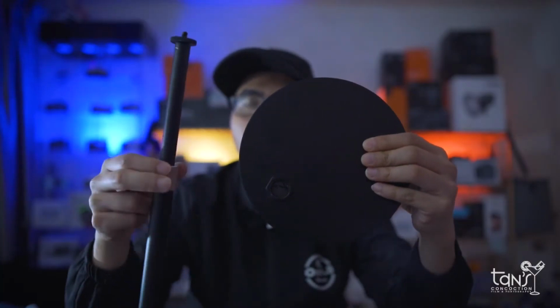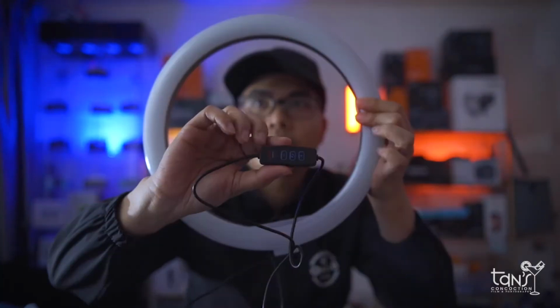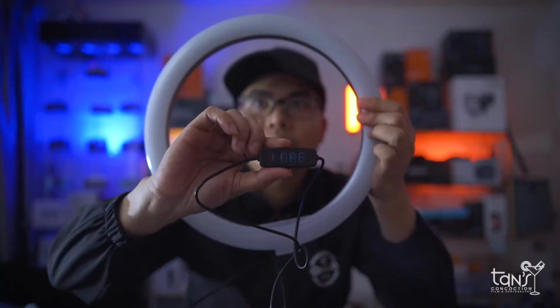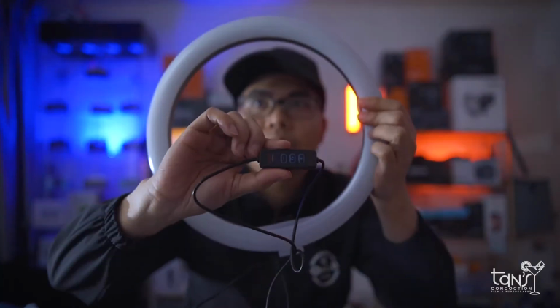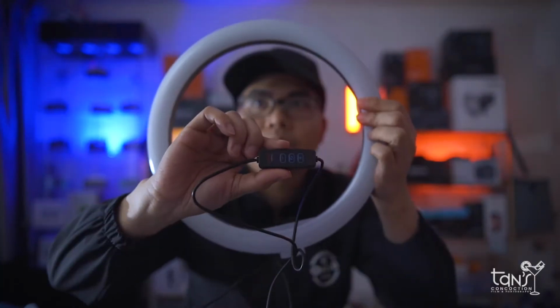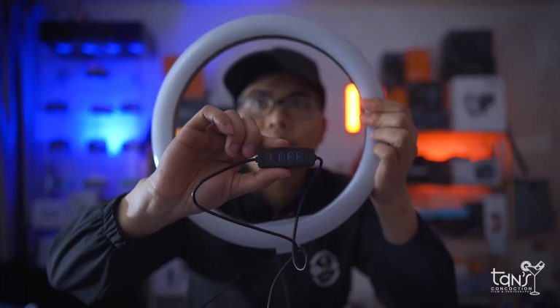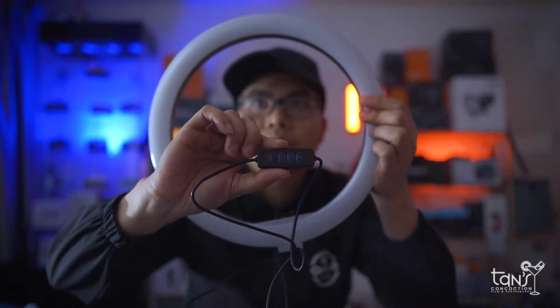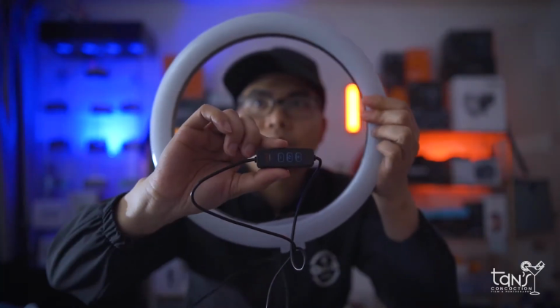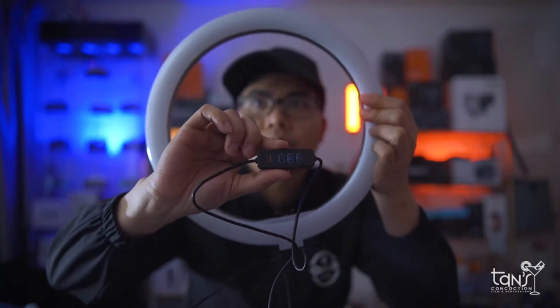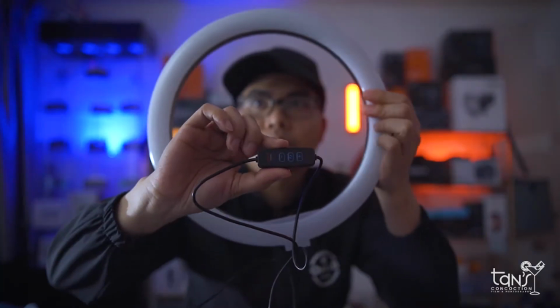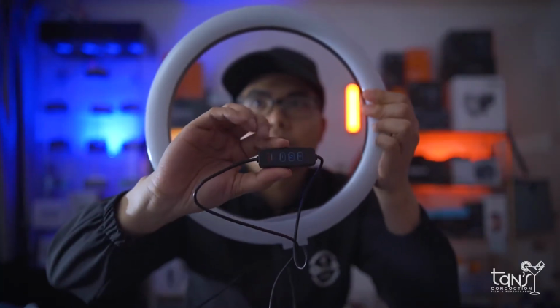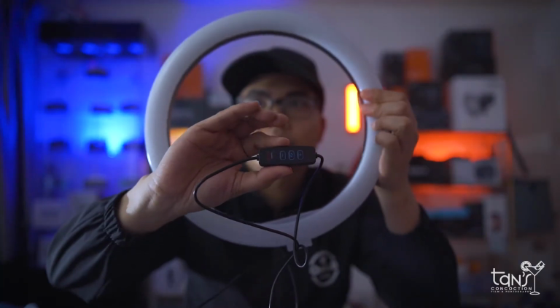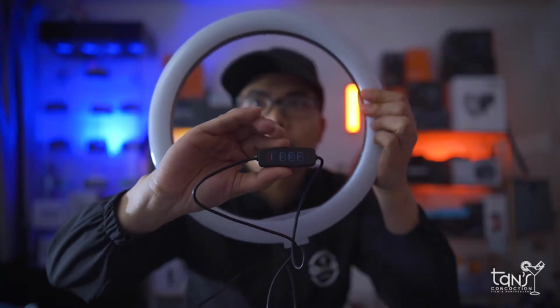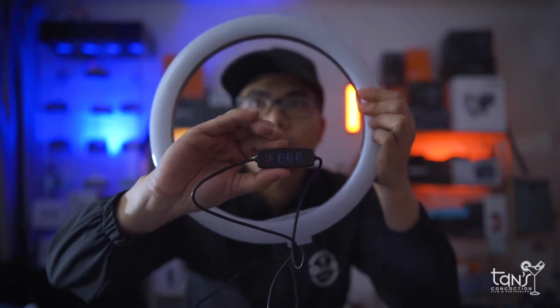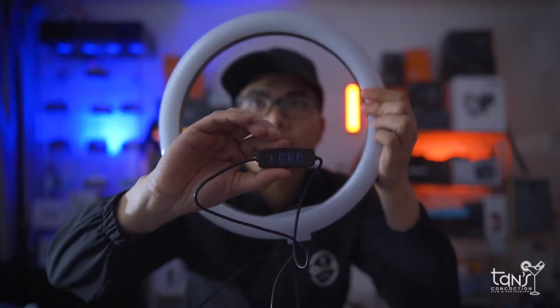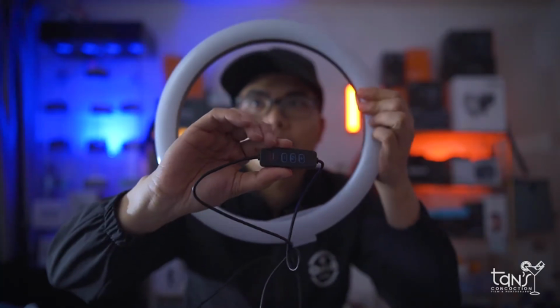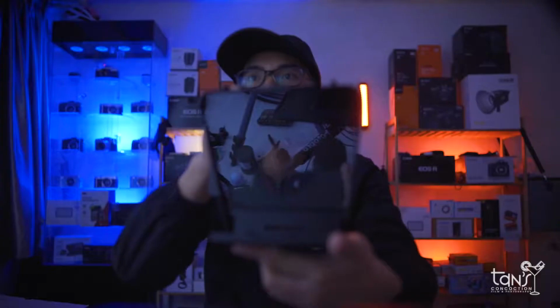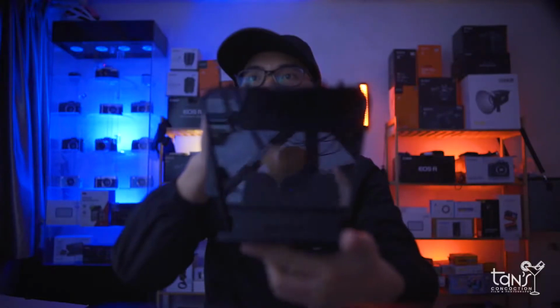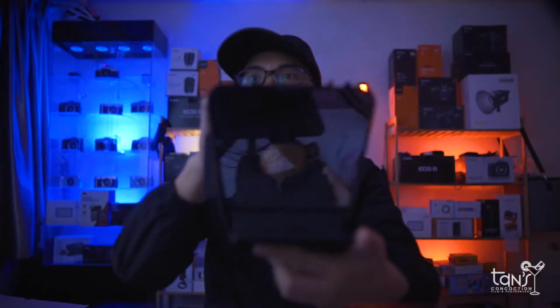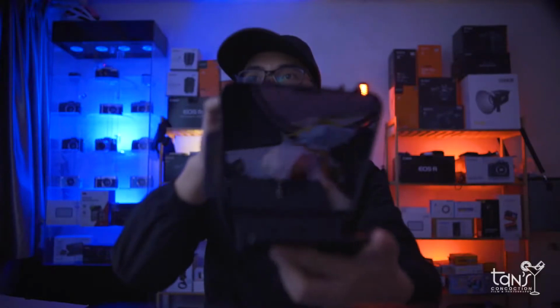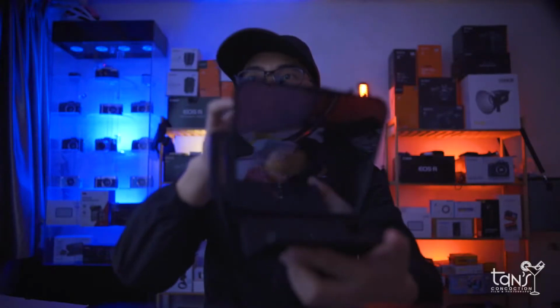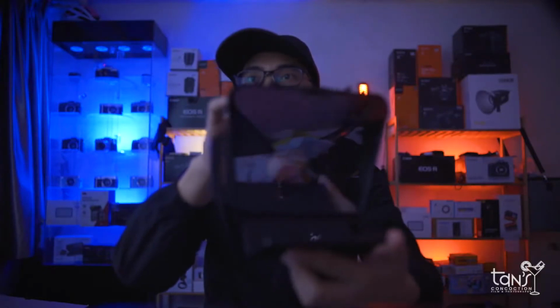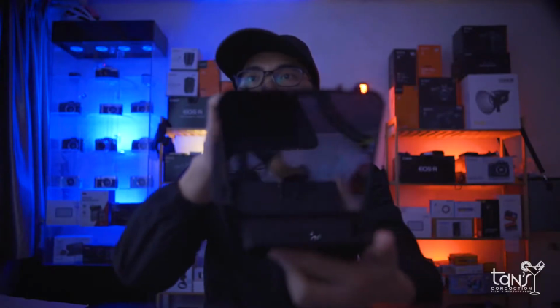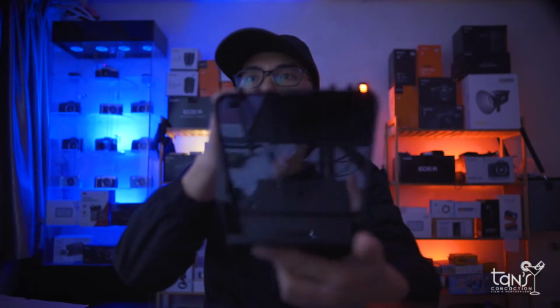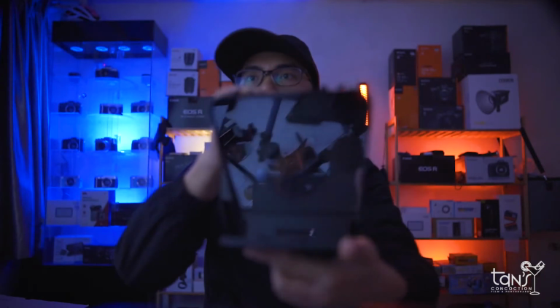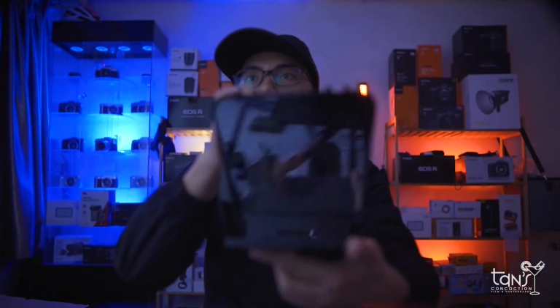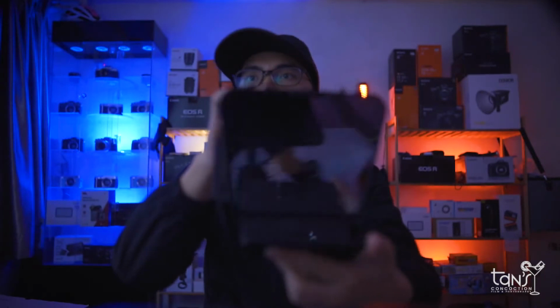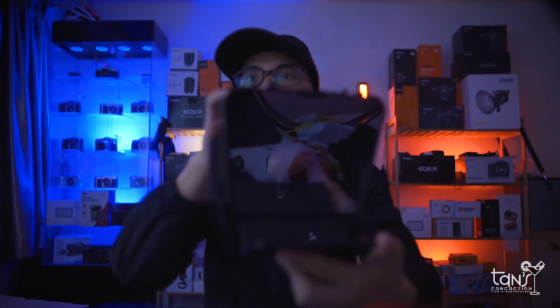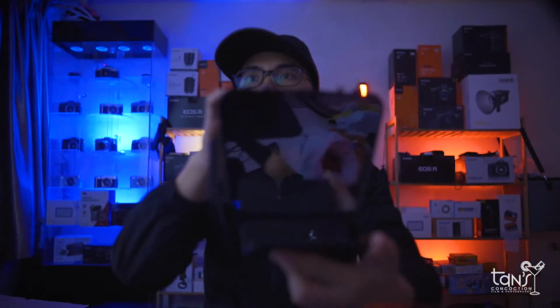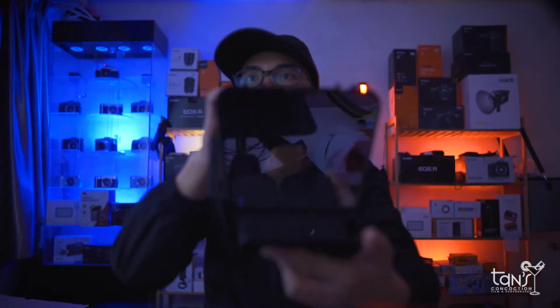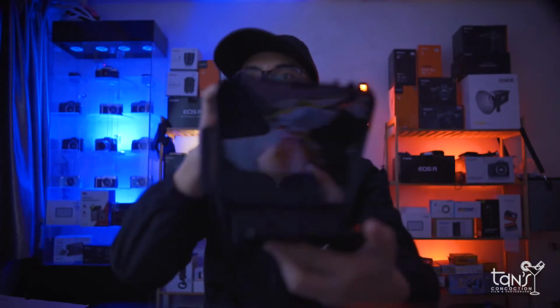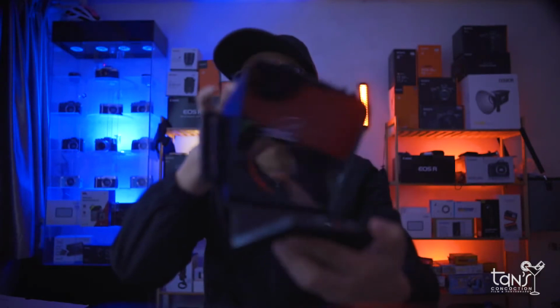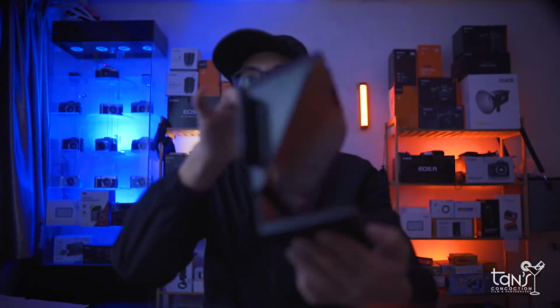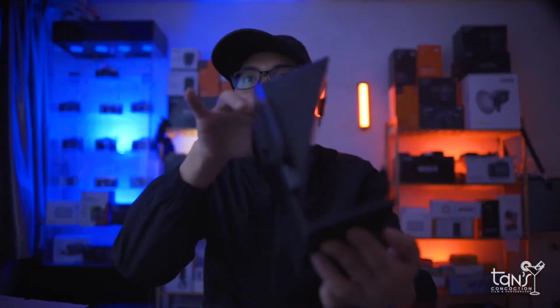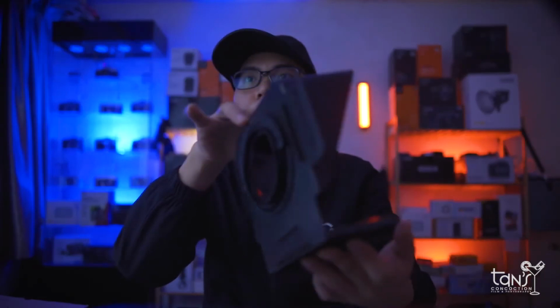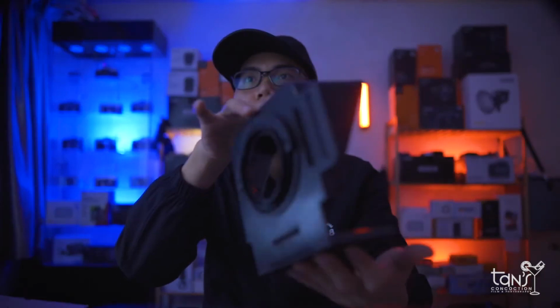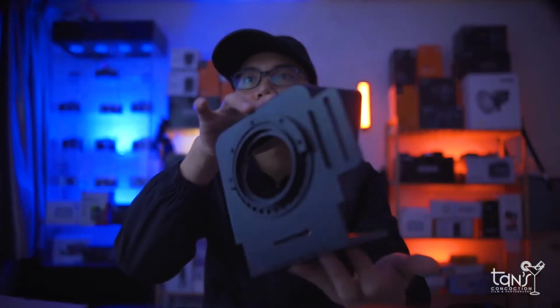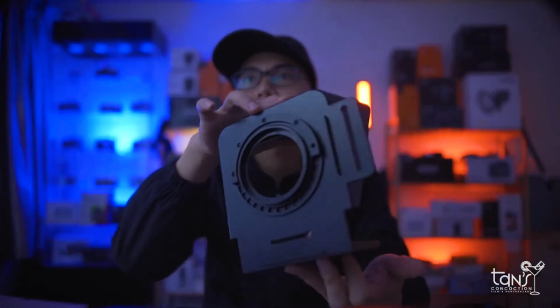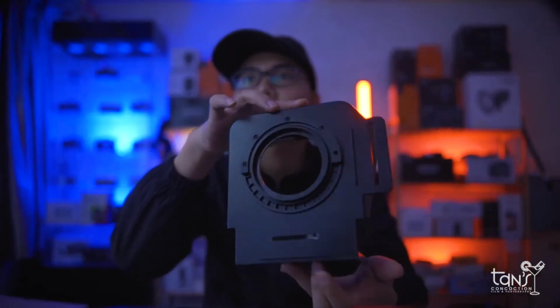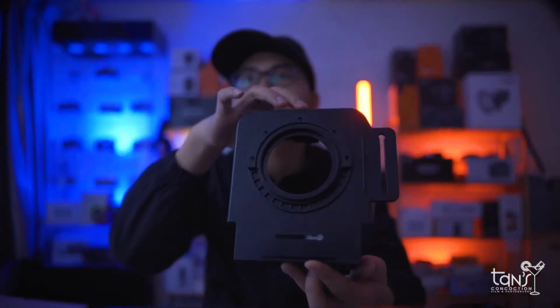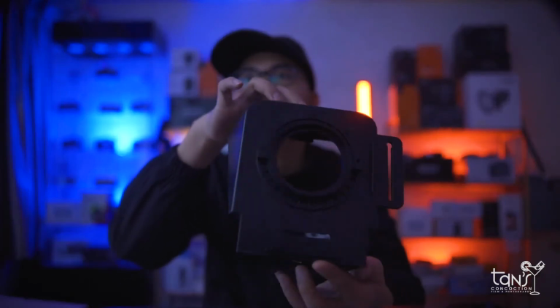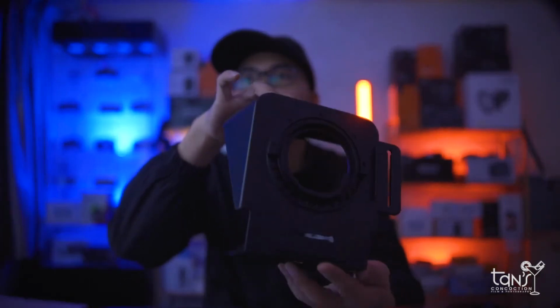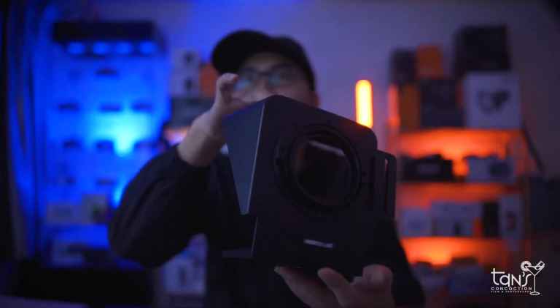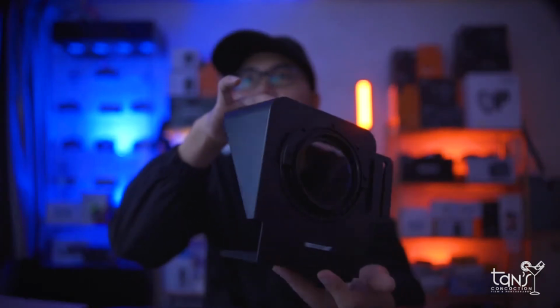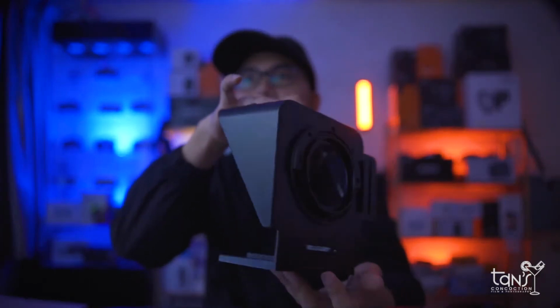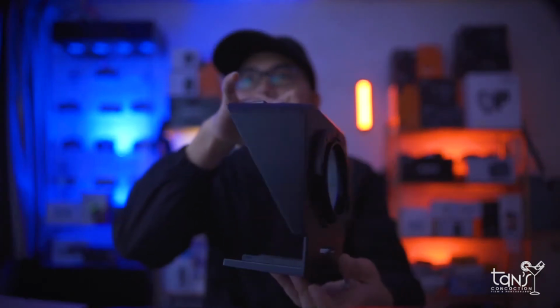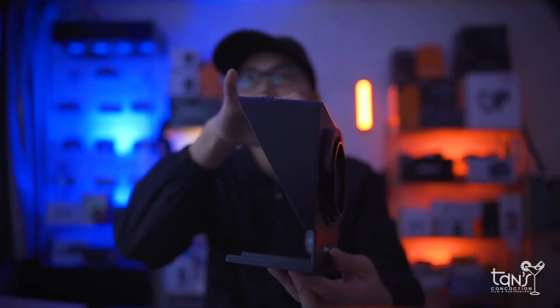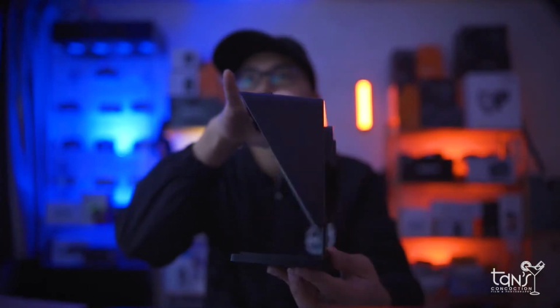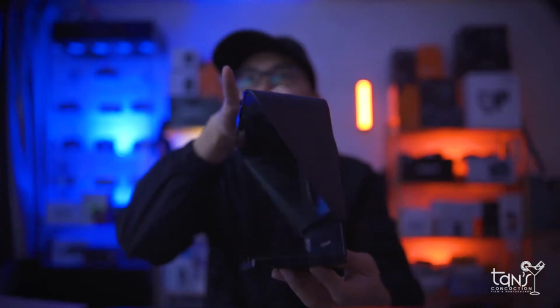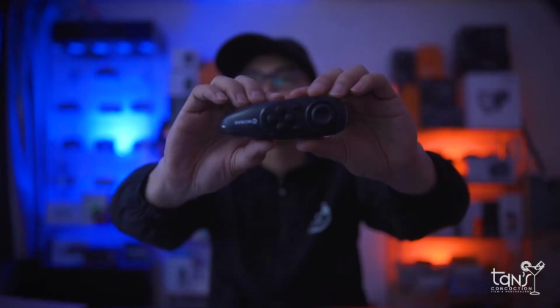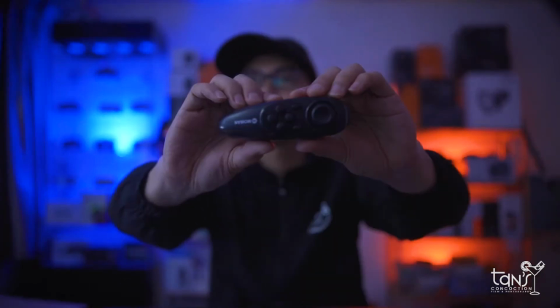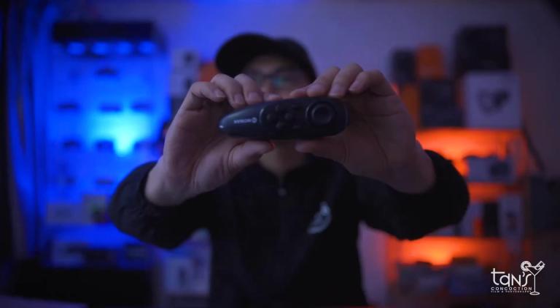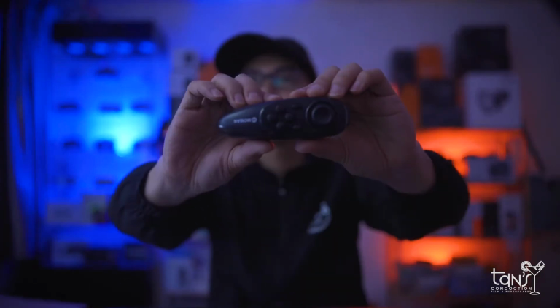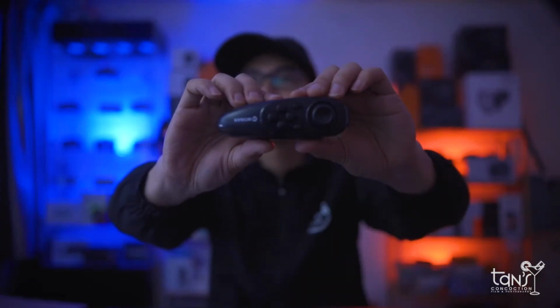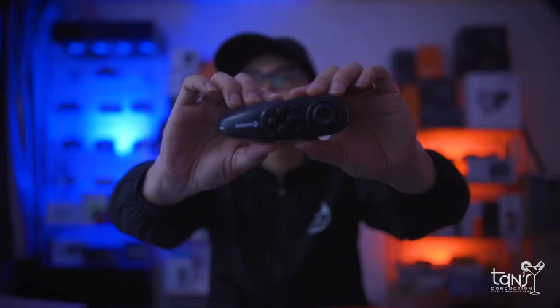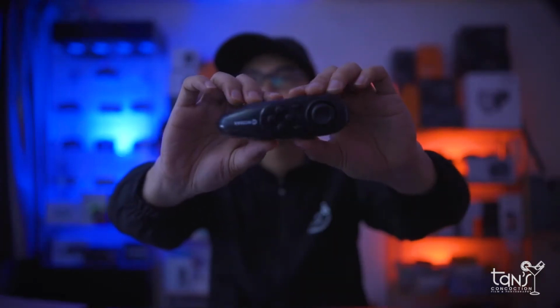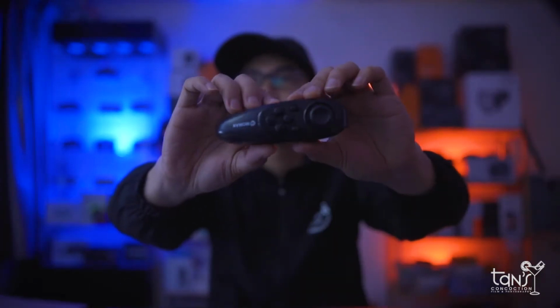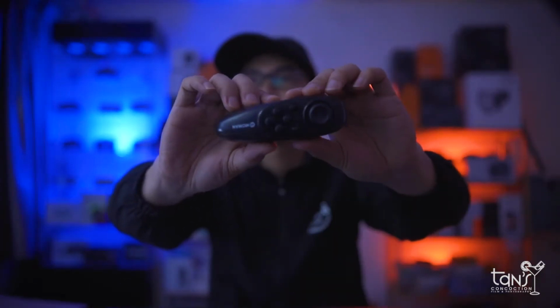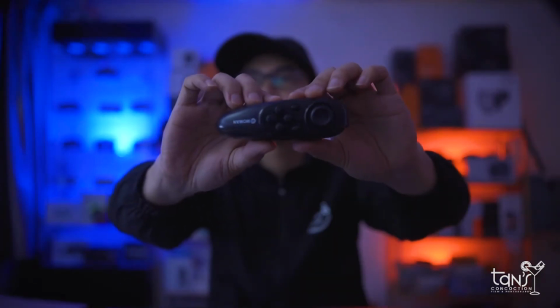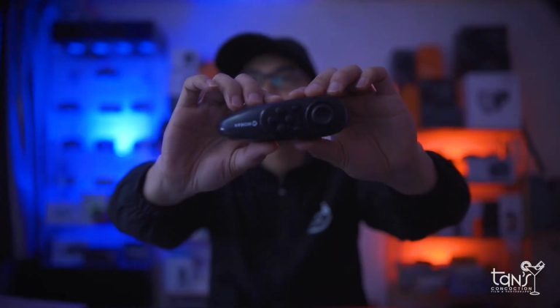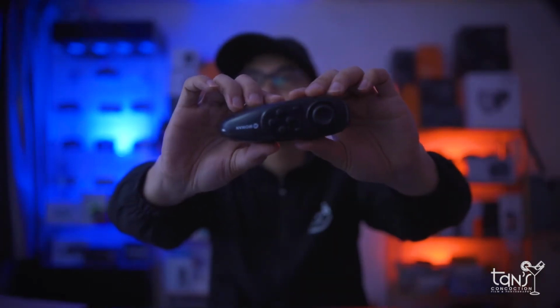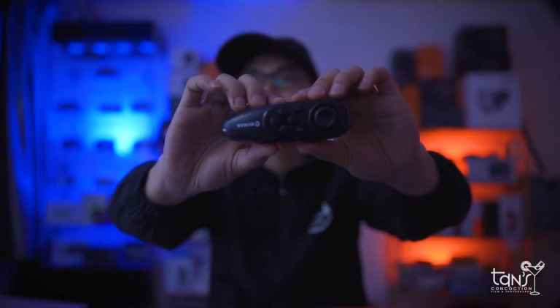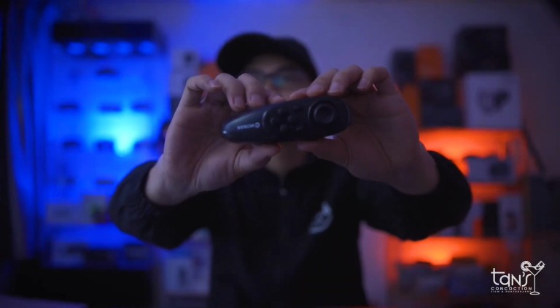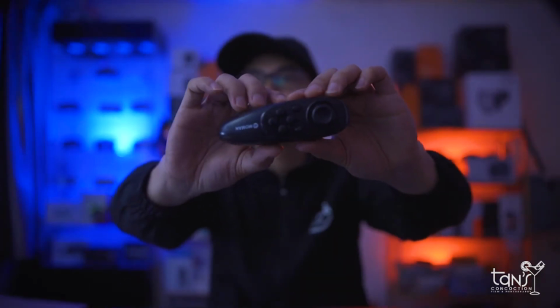It has a tabletop stand, a 12-inch ring light, the MTR teleprompter, and last but not the least, the remote control.